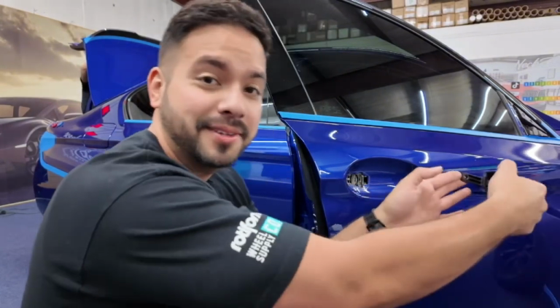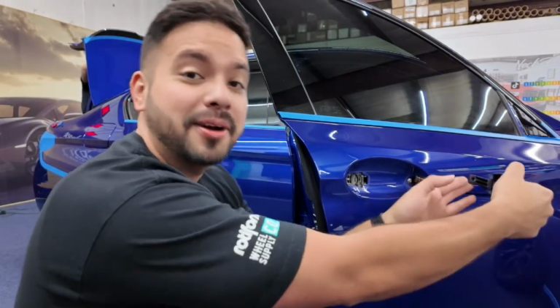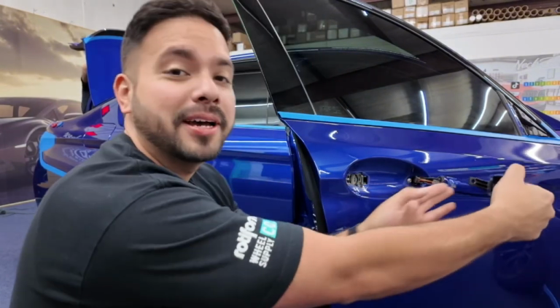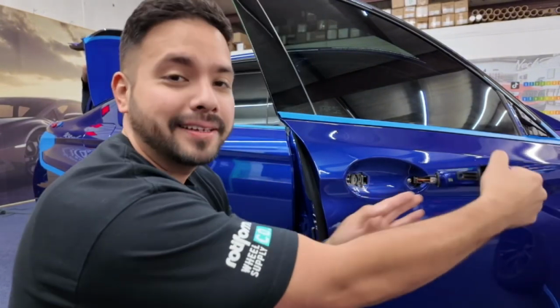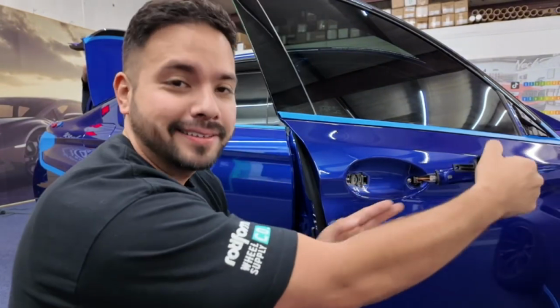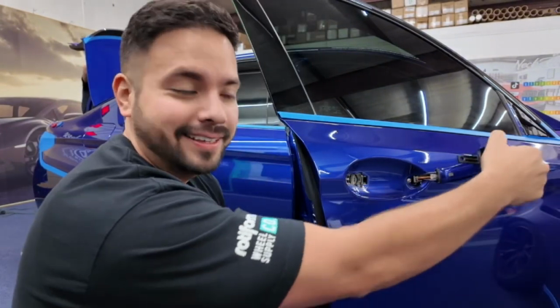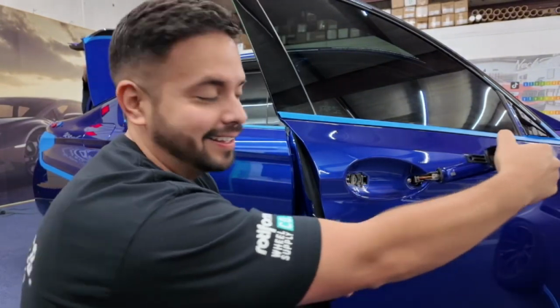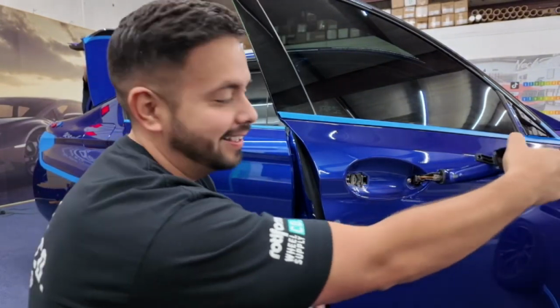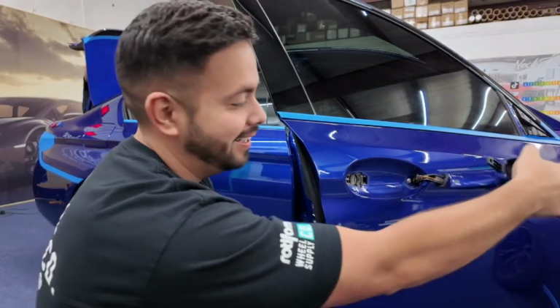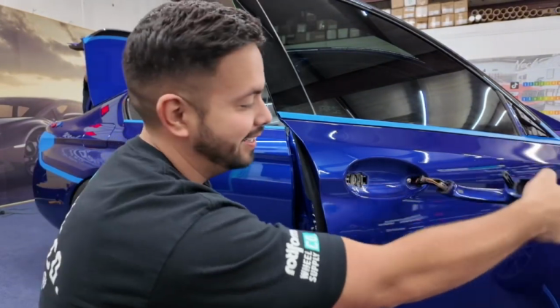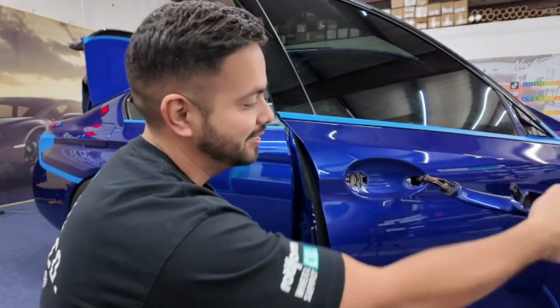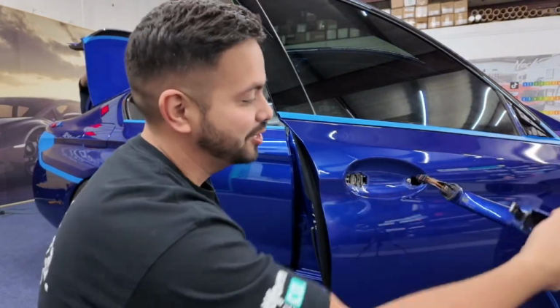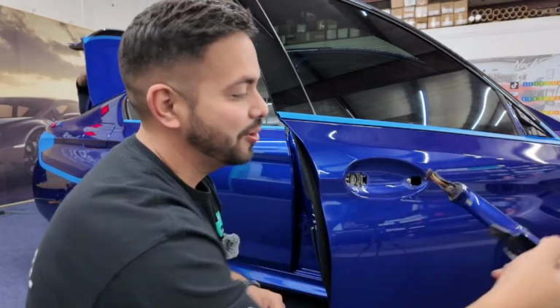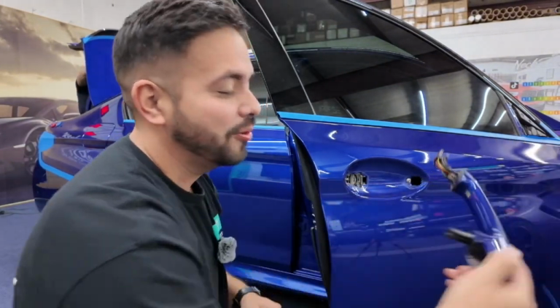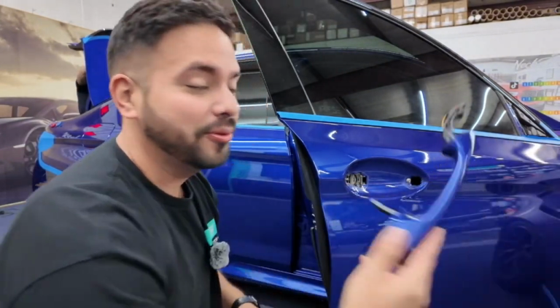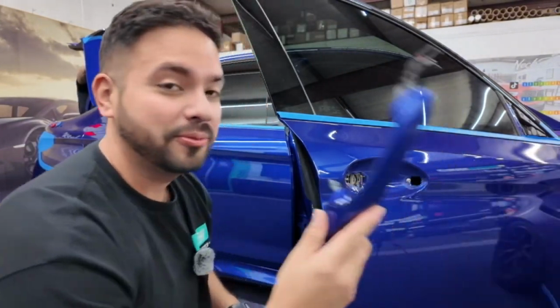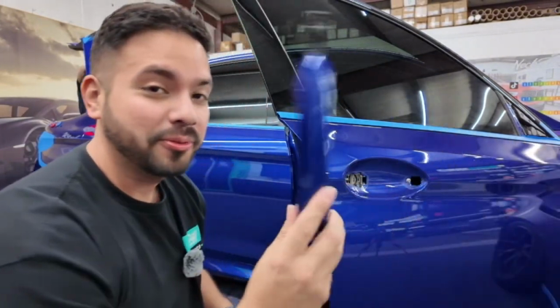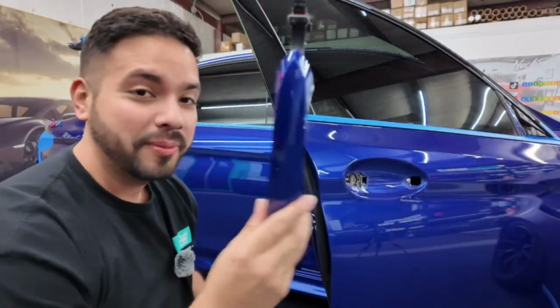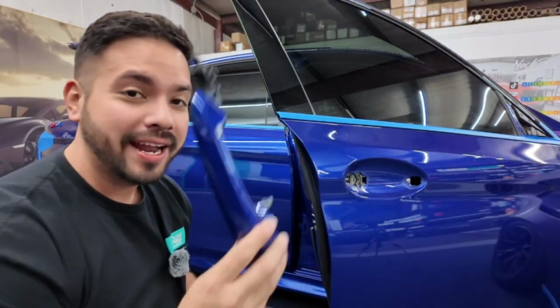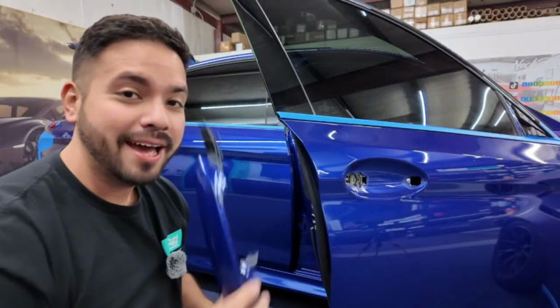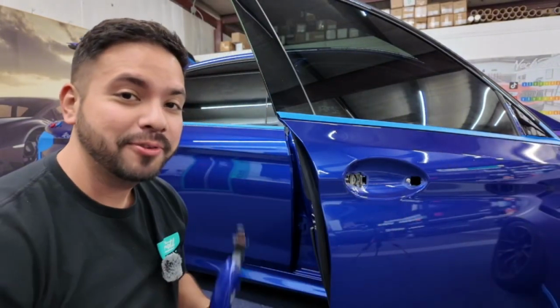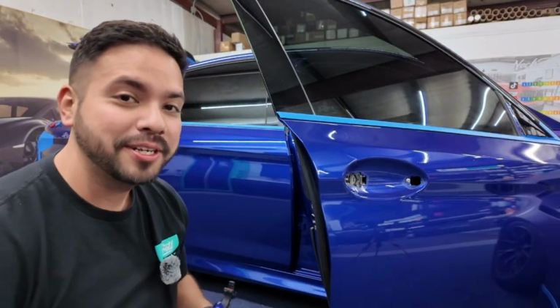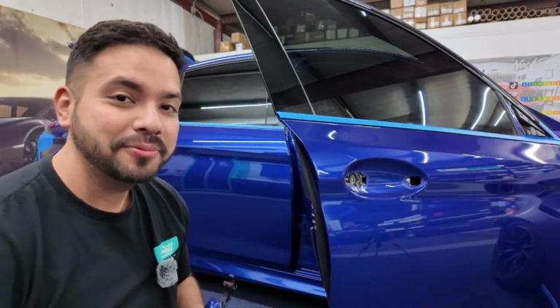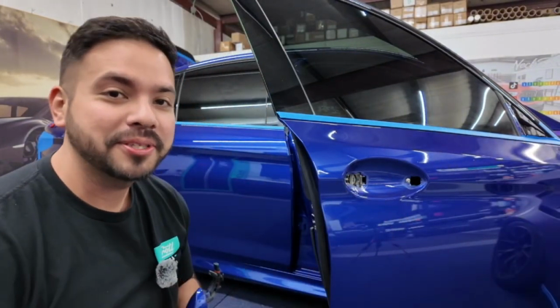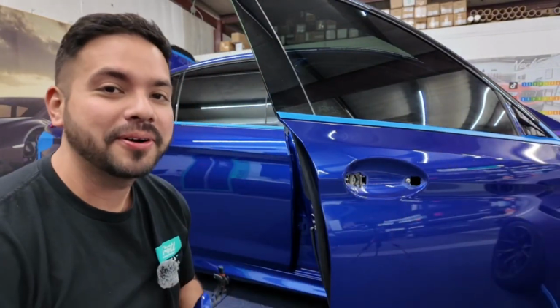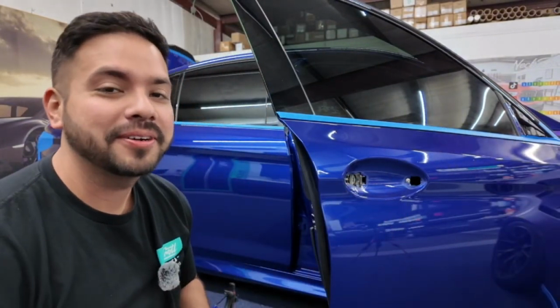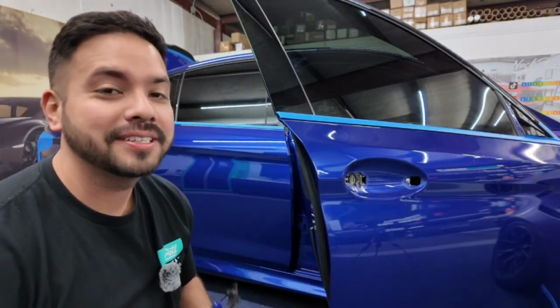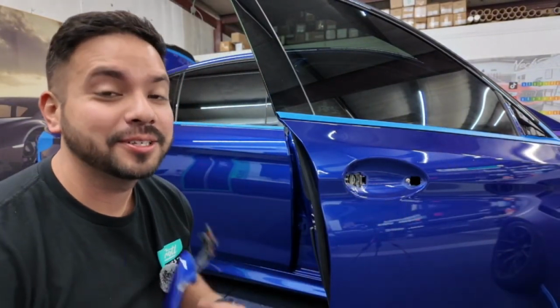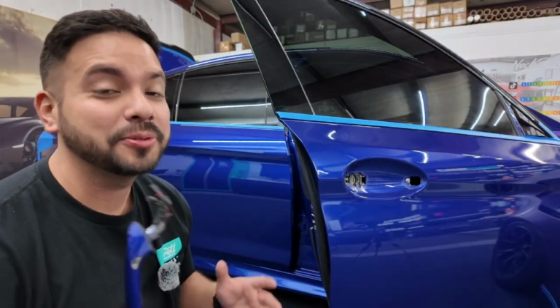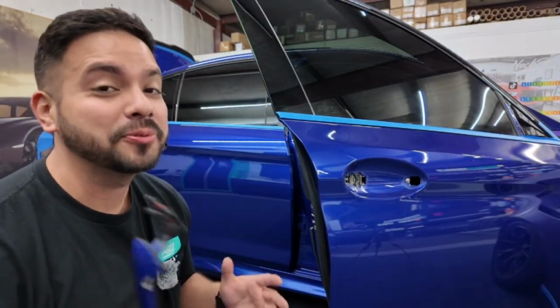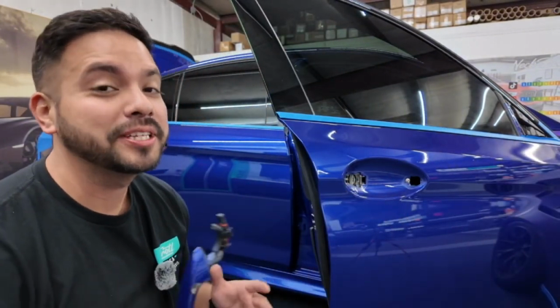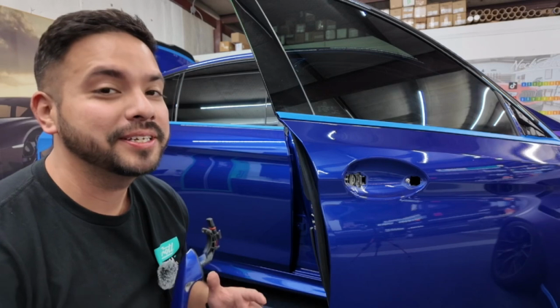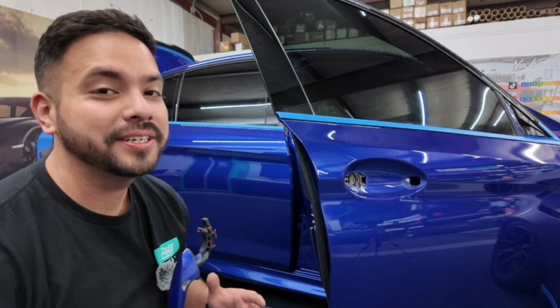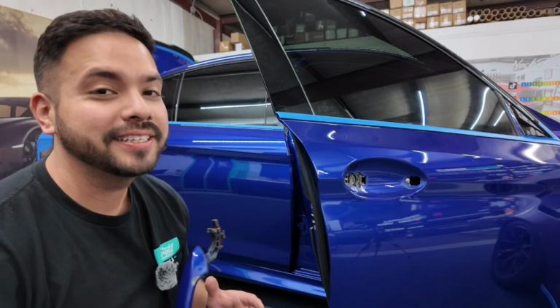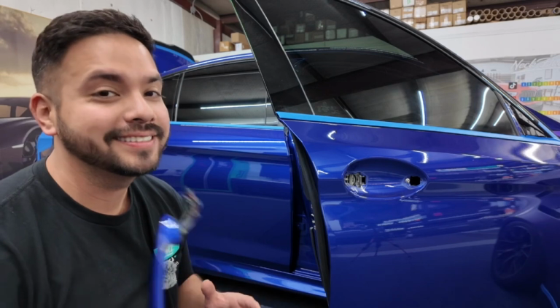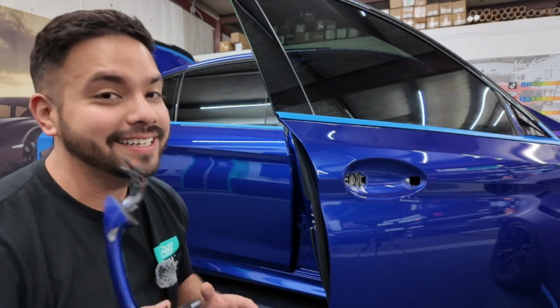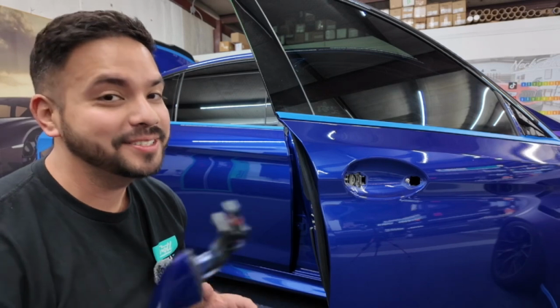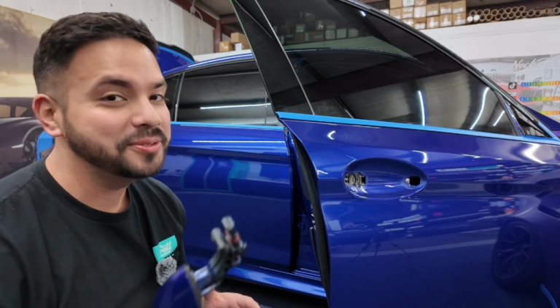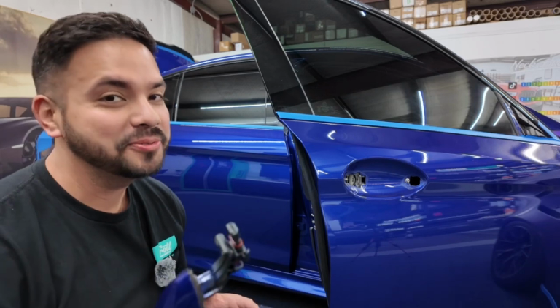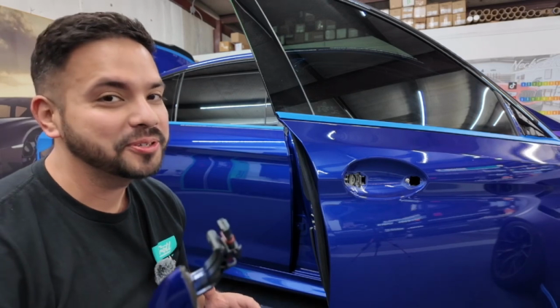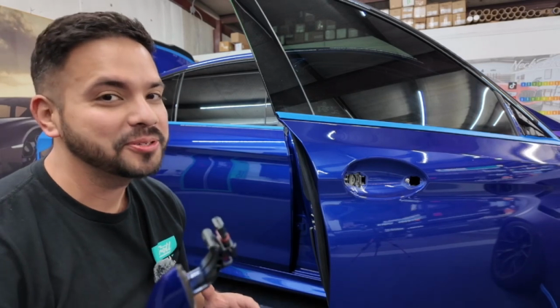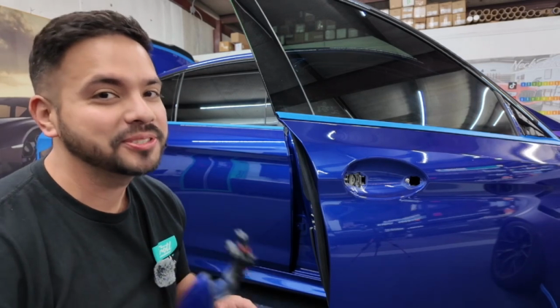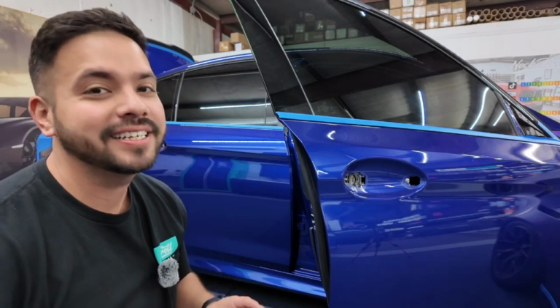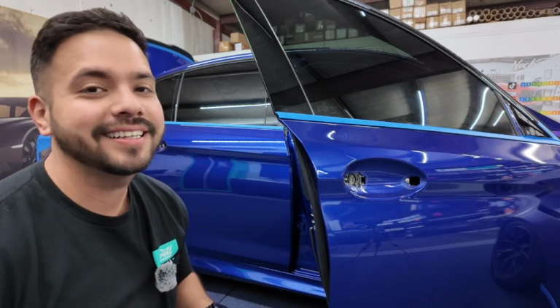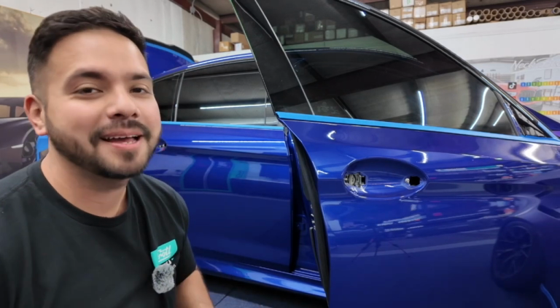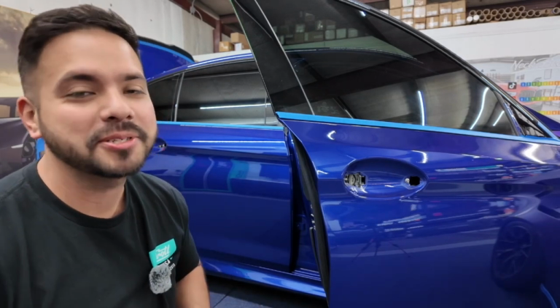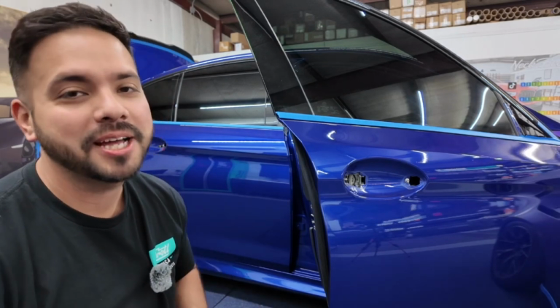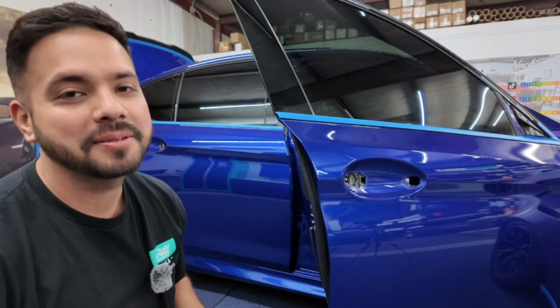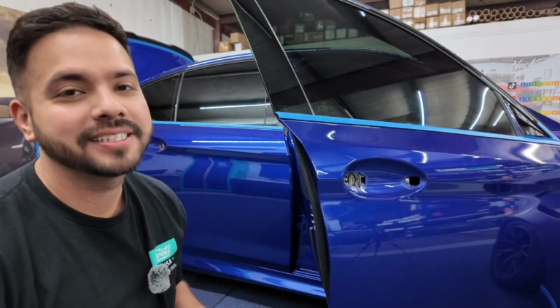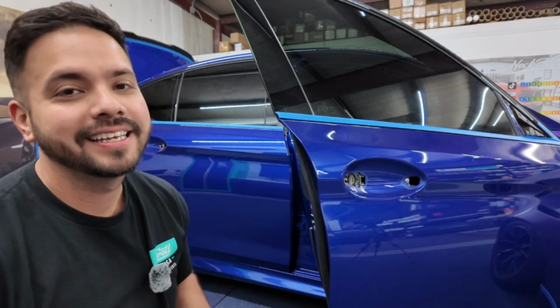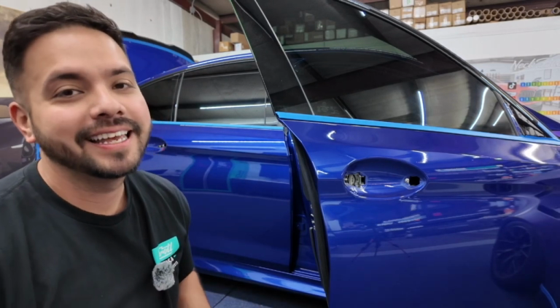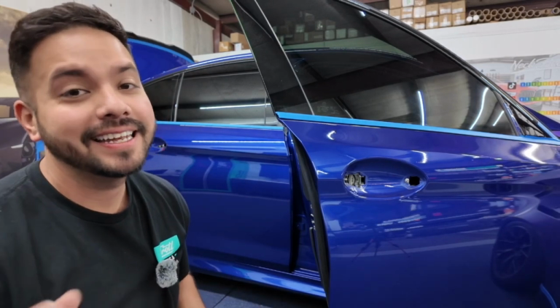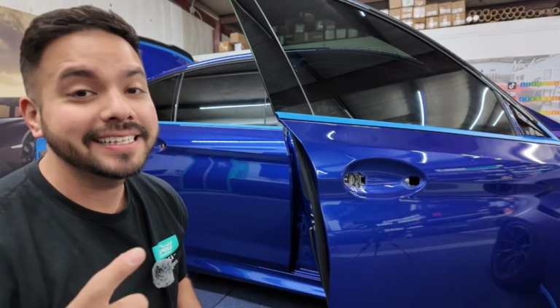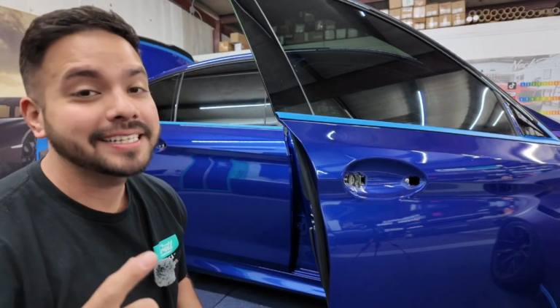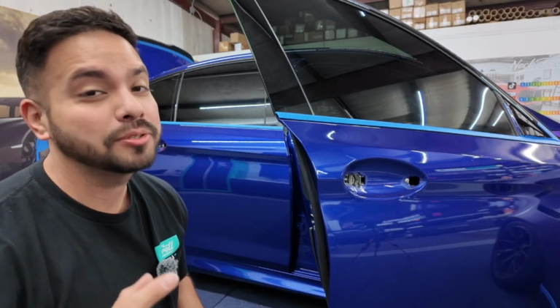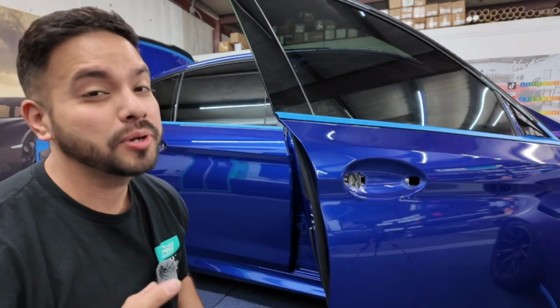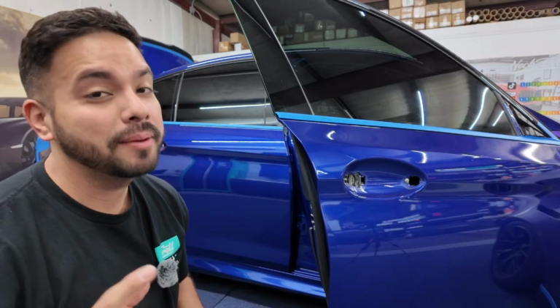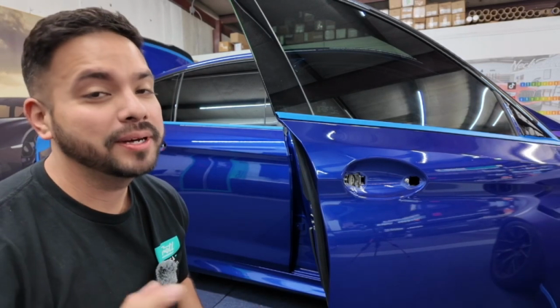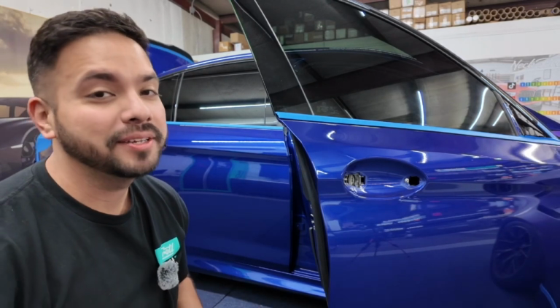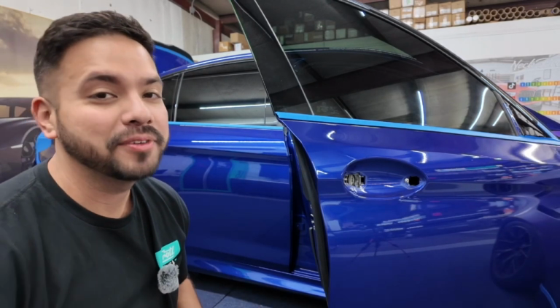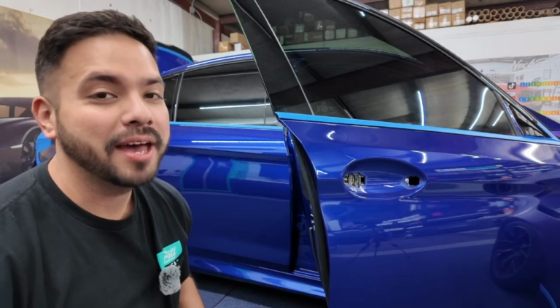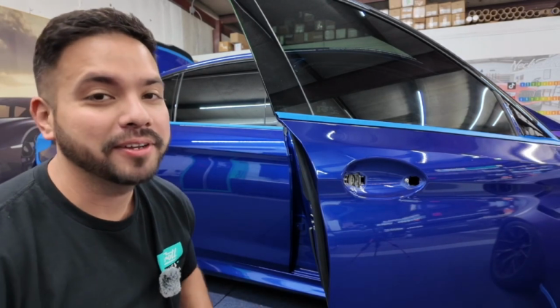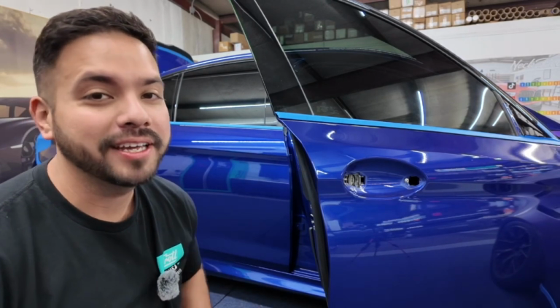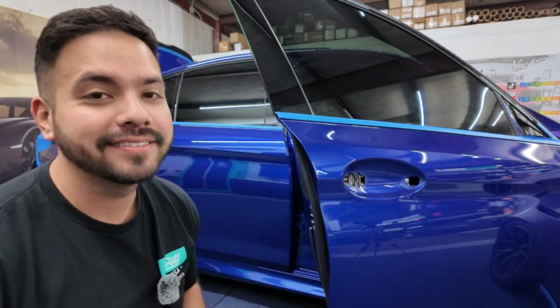We're about halfway done with the car, looking really good. Stay tuned for those glamour shots and hit that subscribe button if you haven't yet.